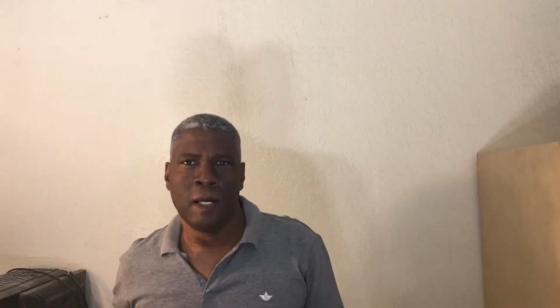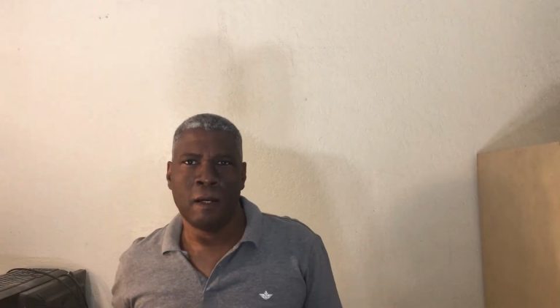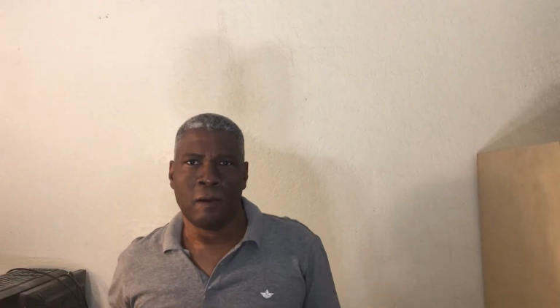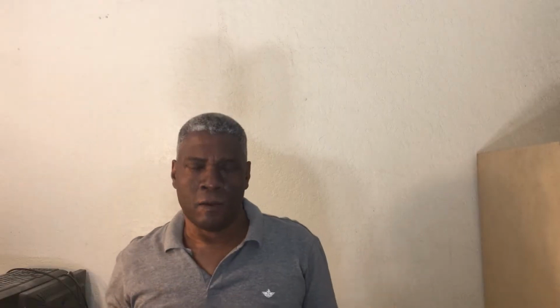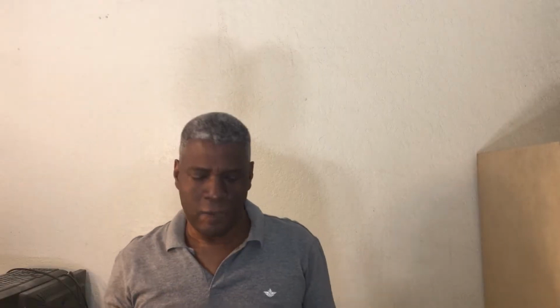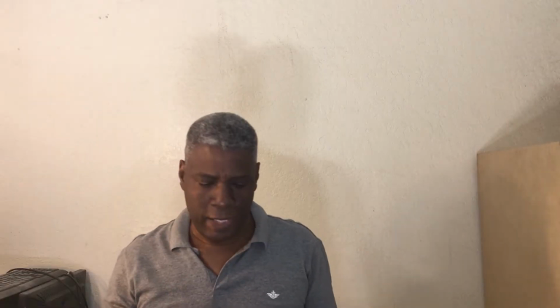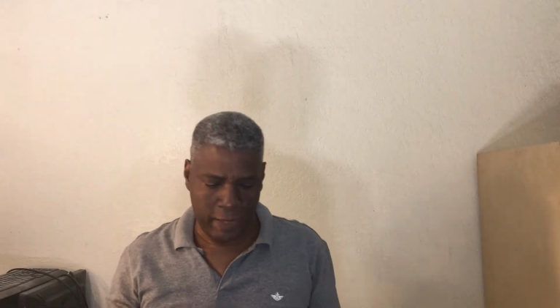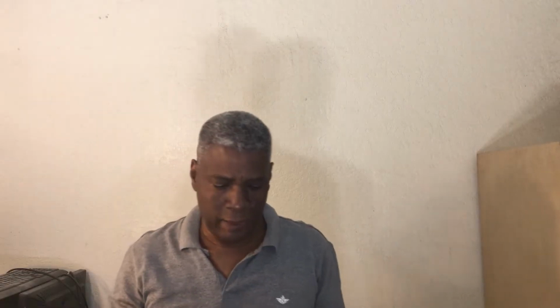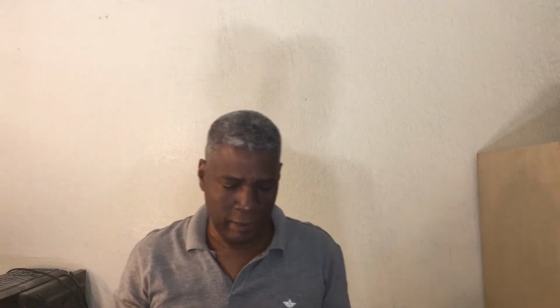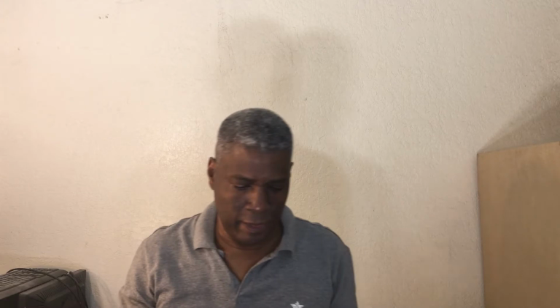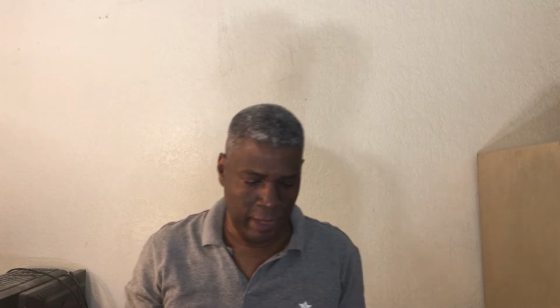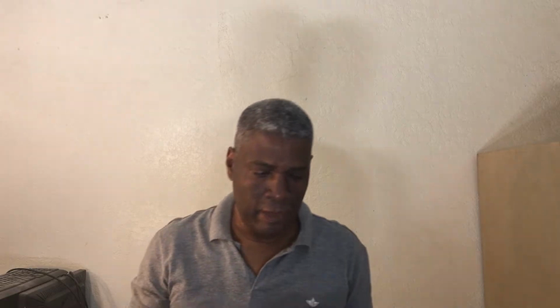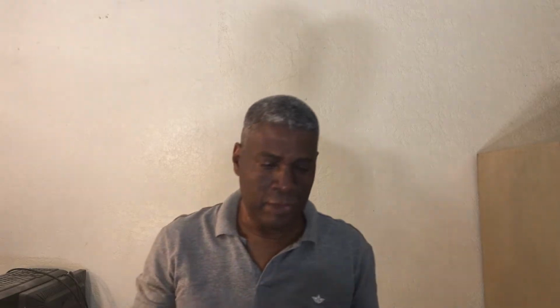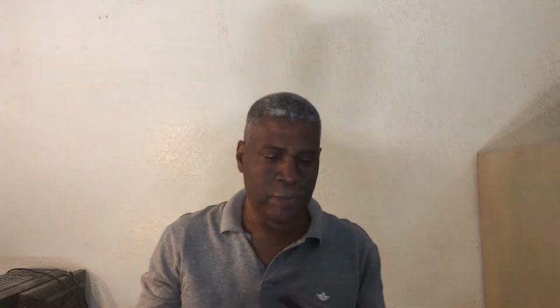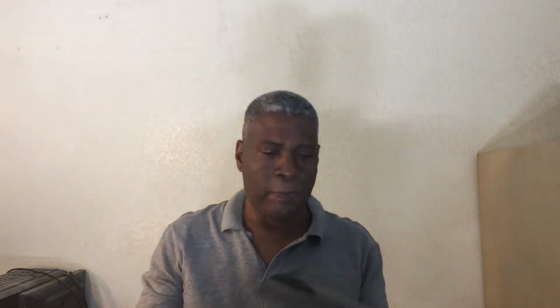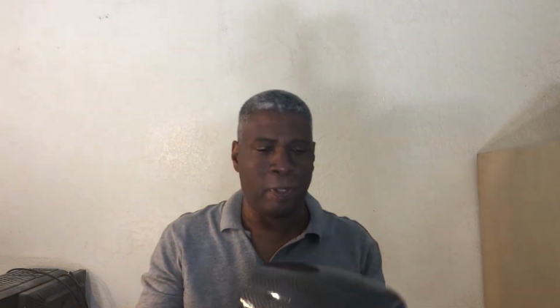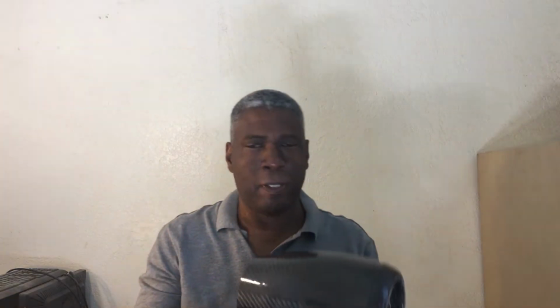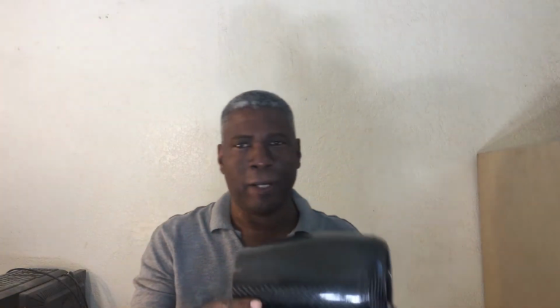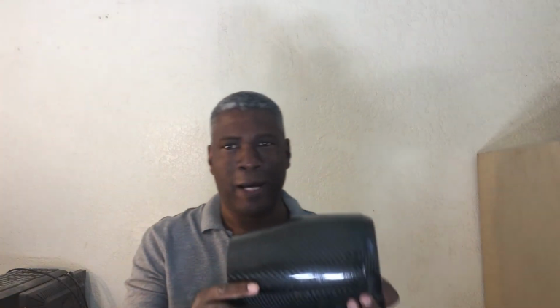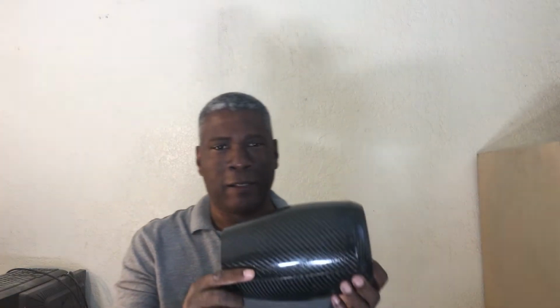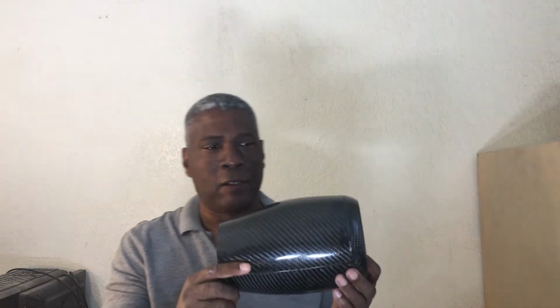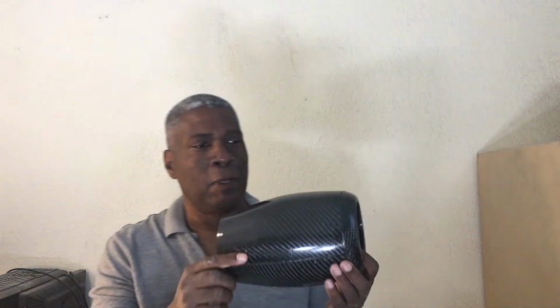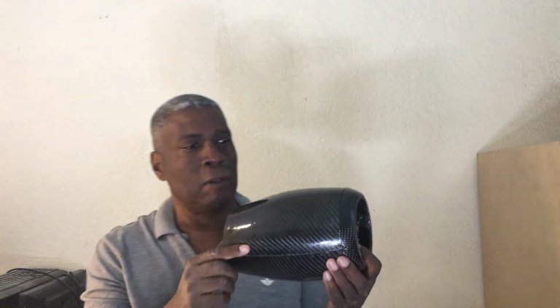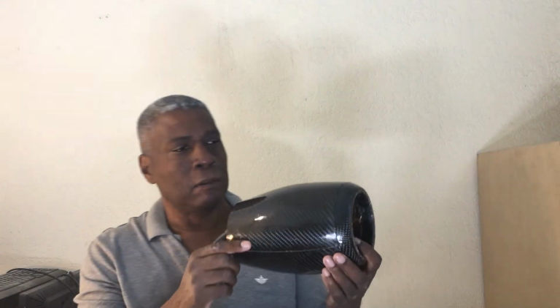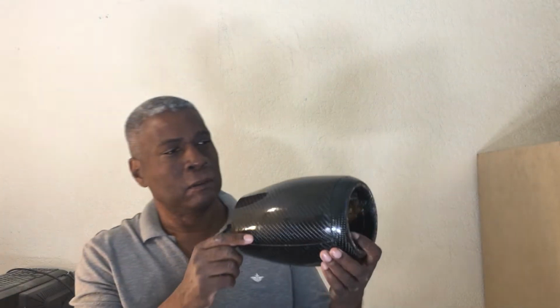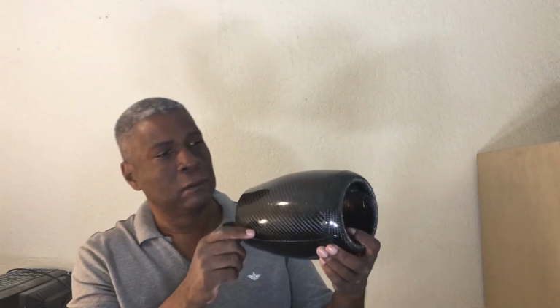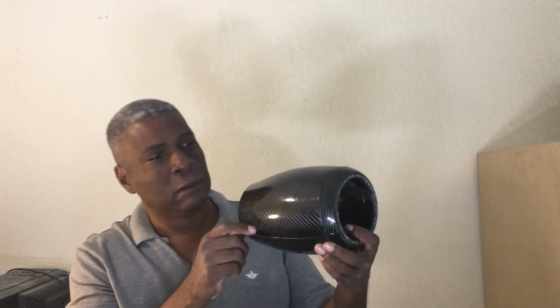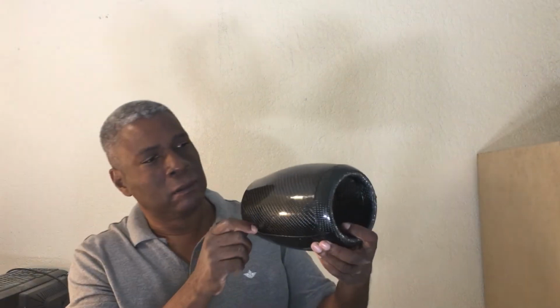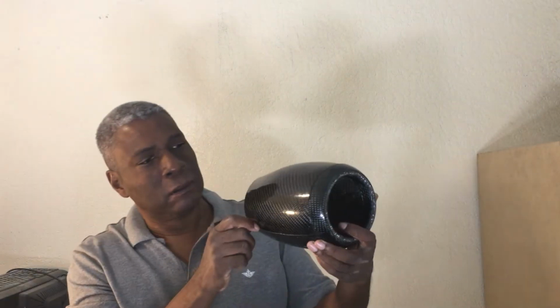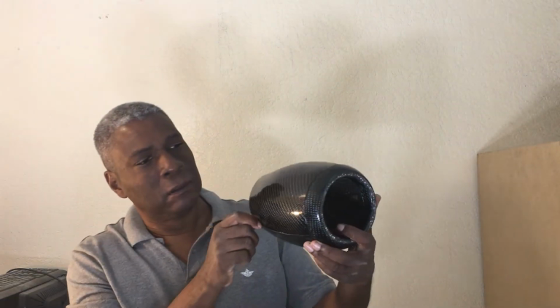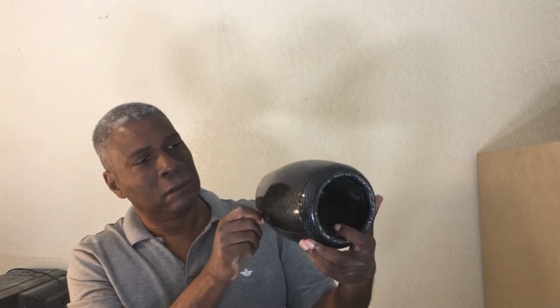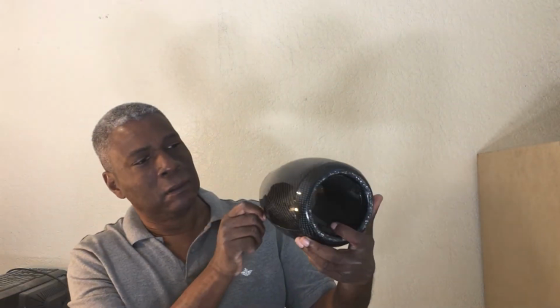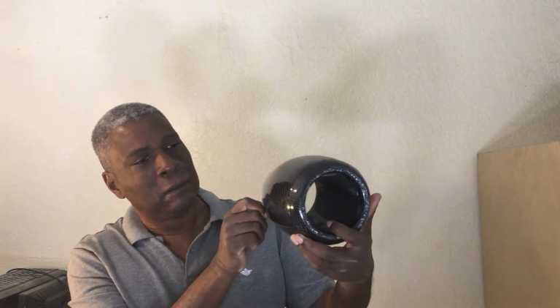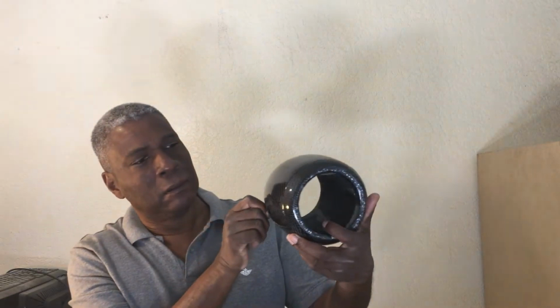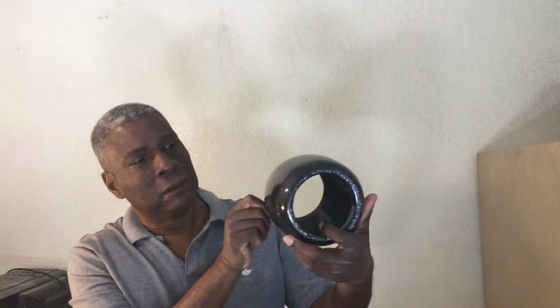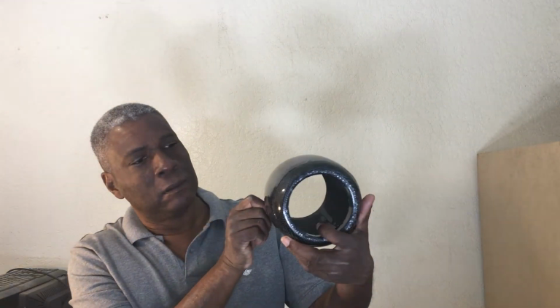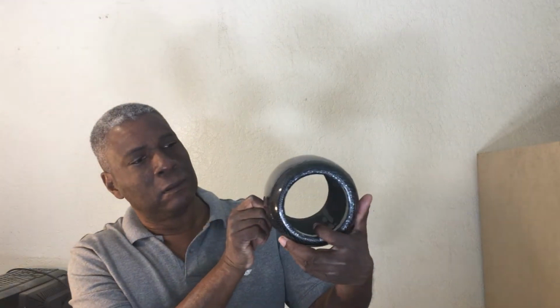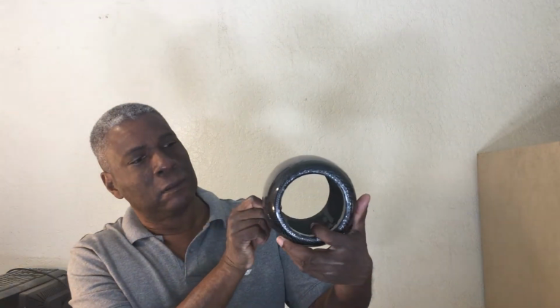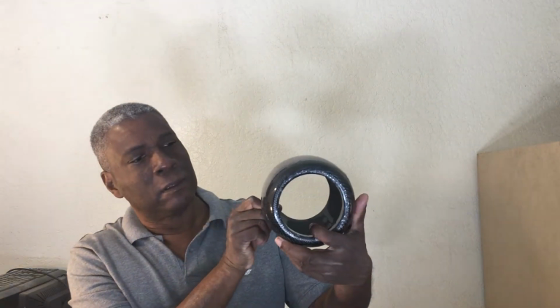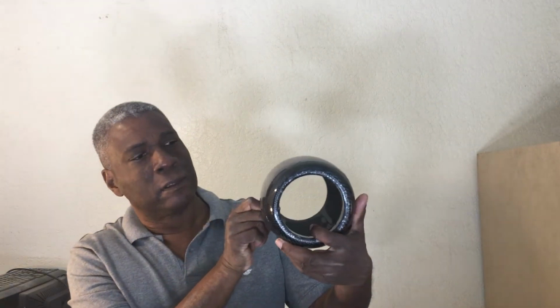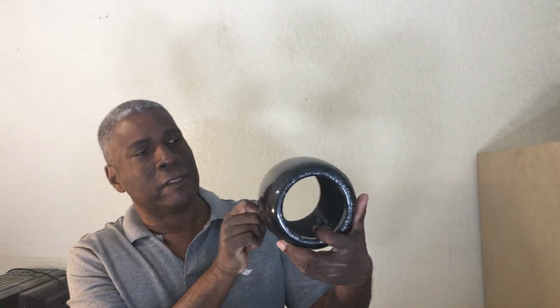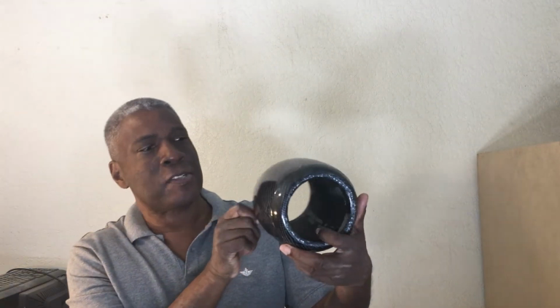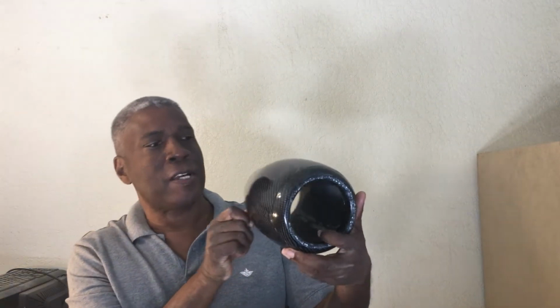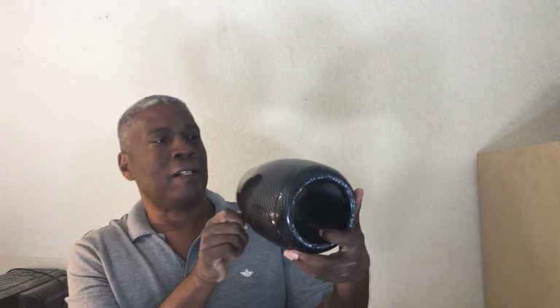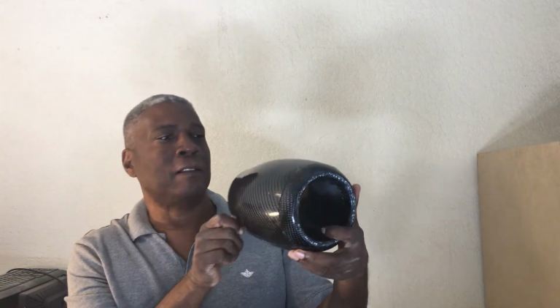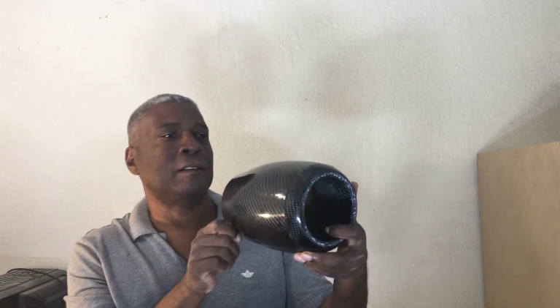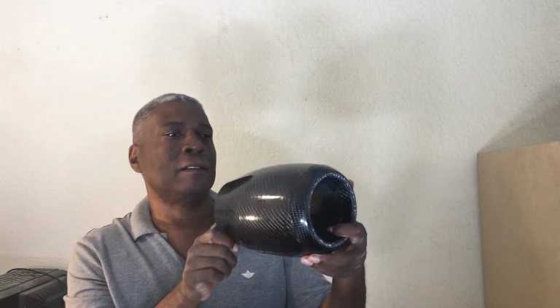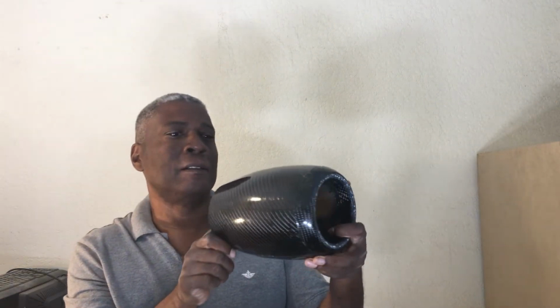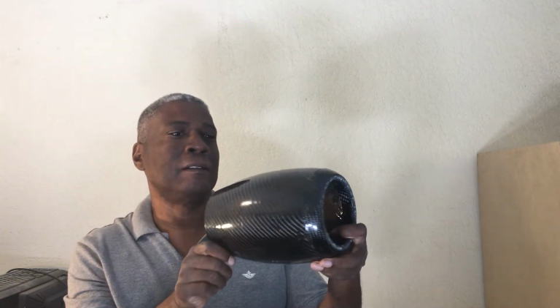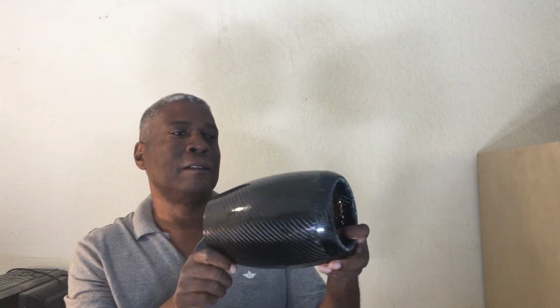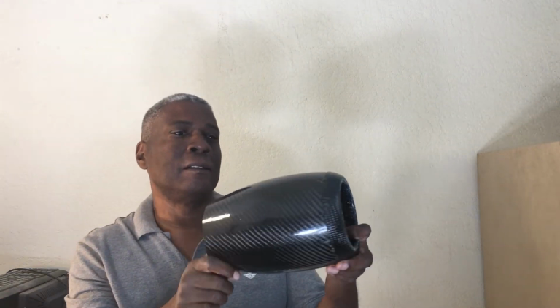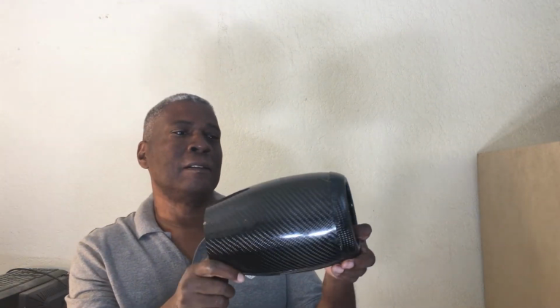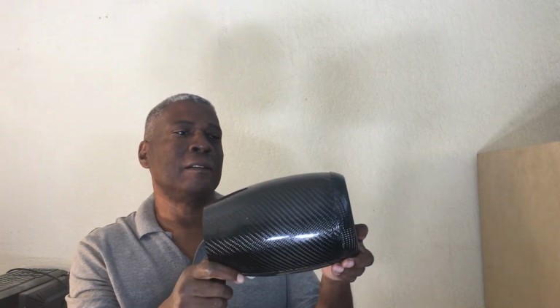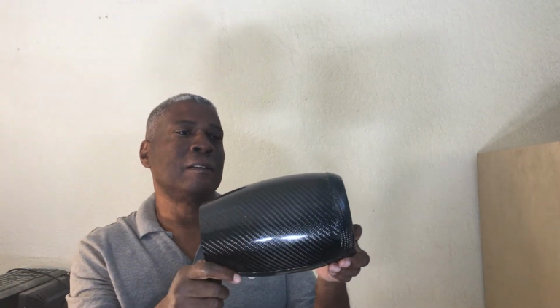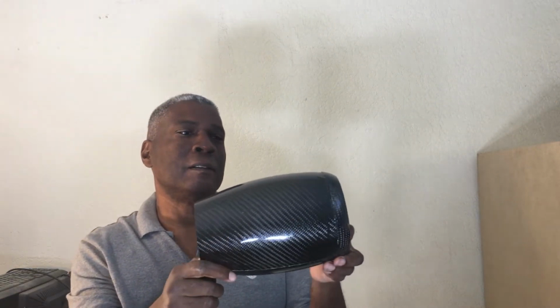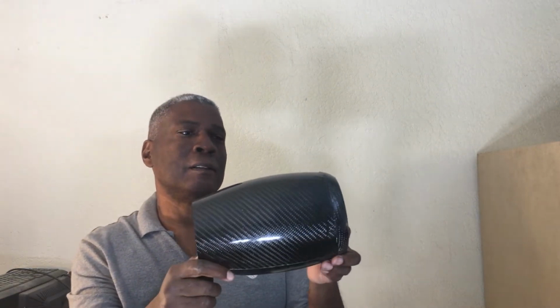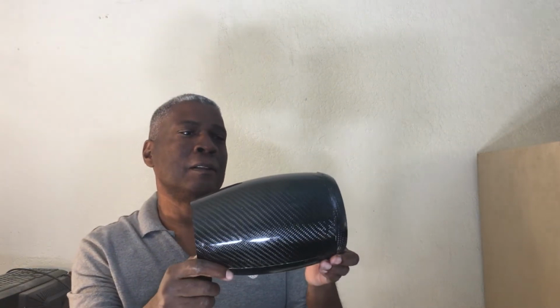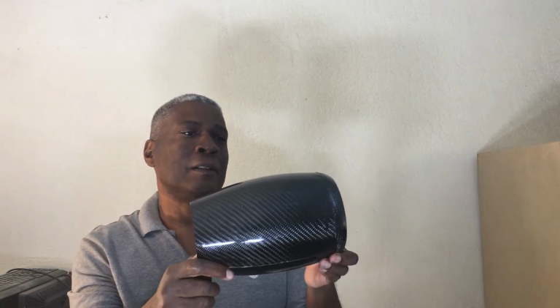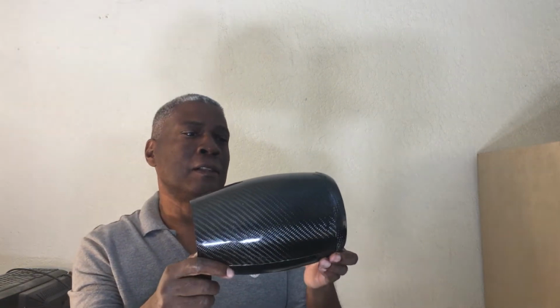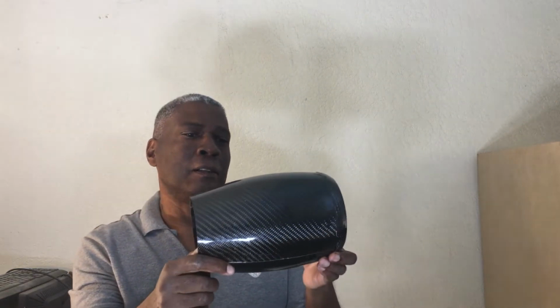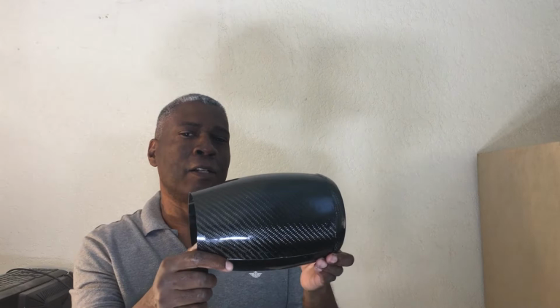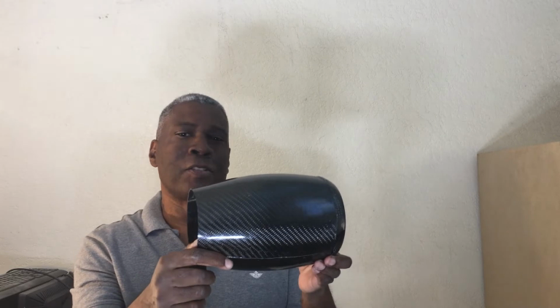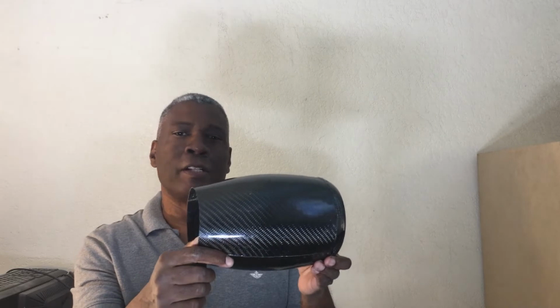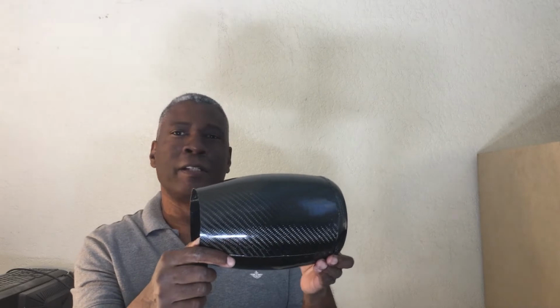Alright, here's the part out of the mold — the nacelle. Looks good.